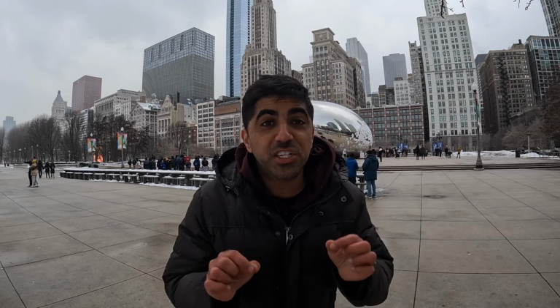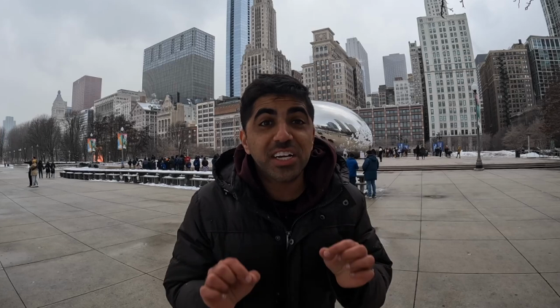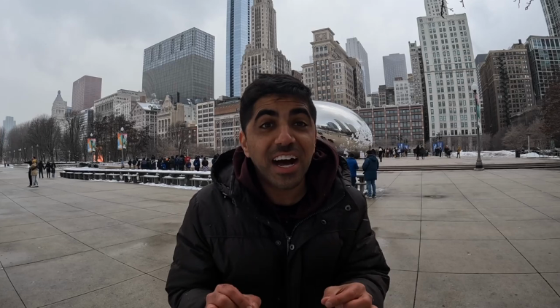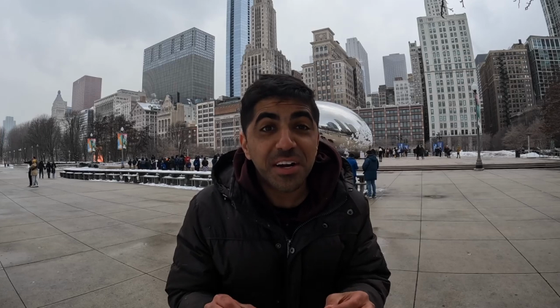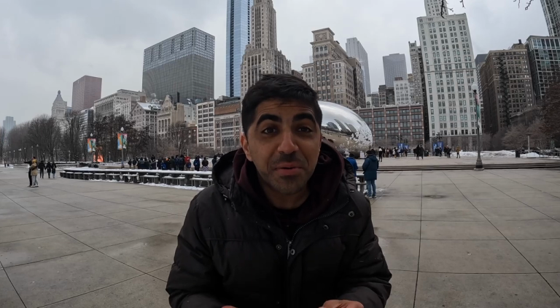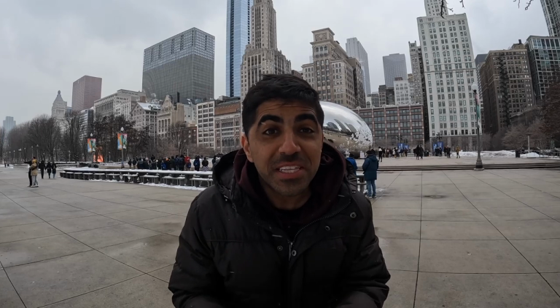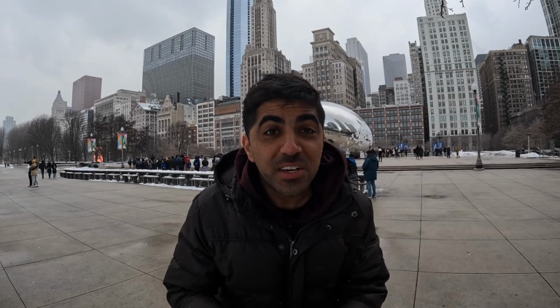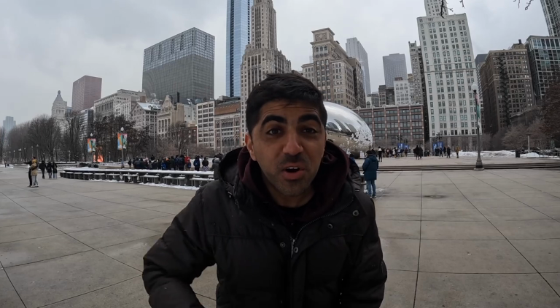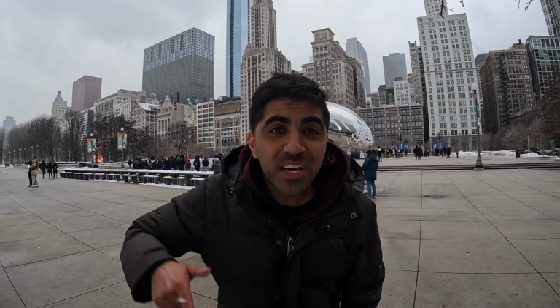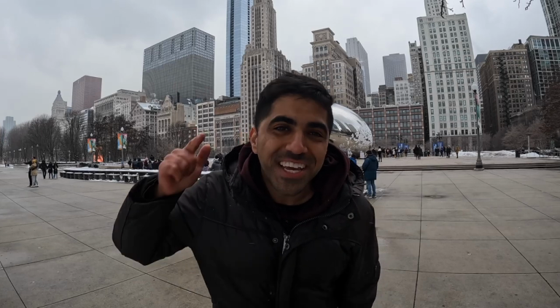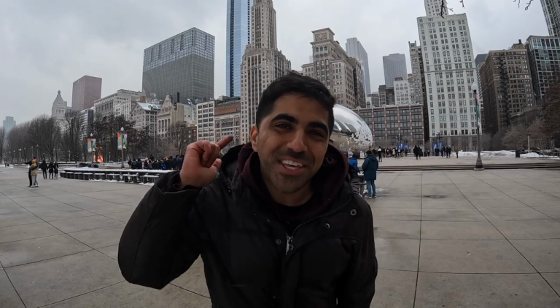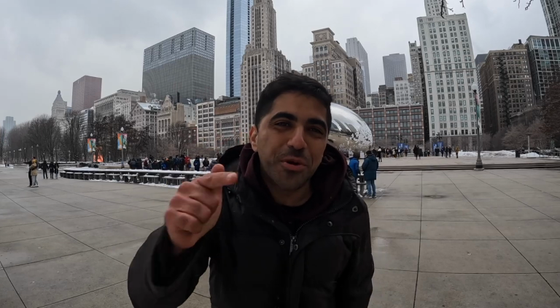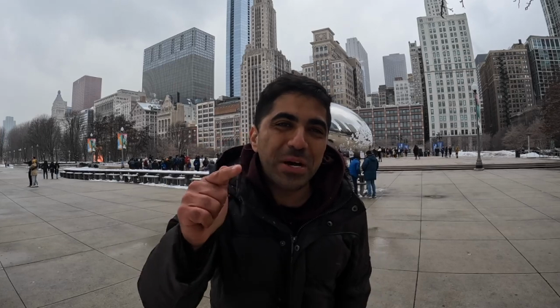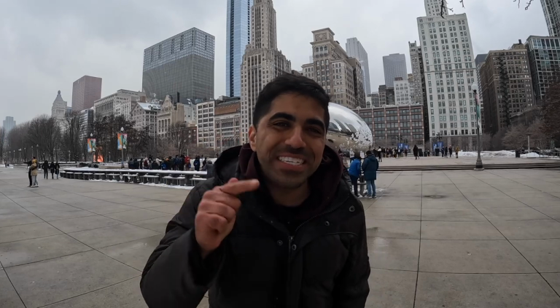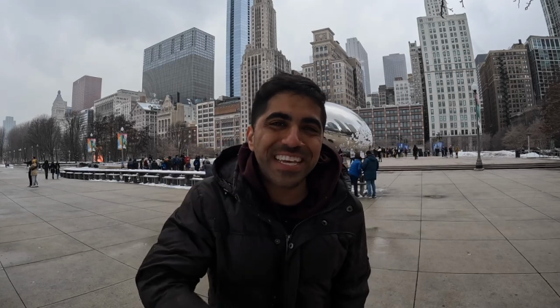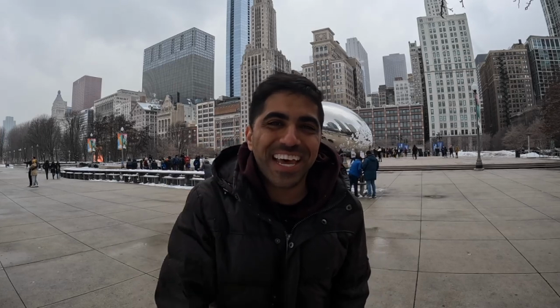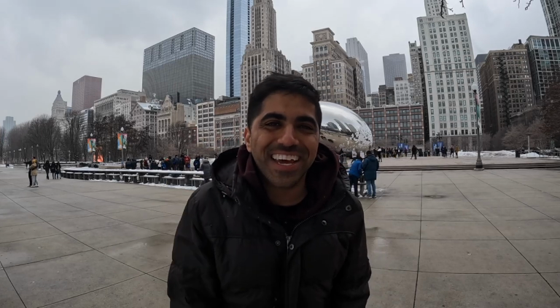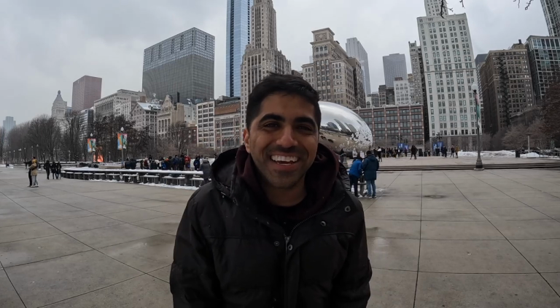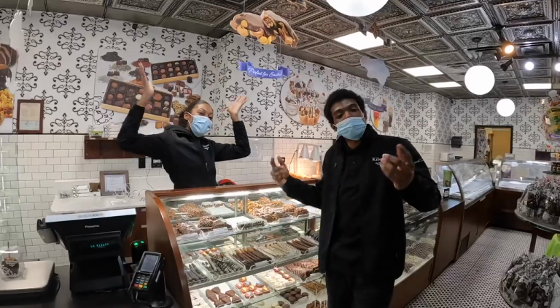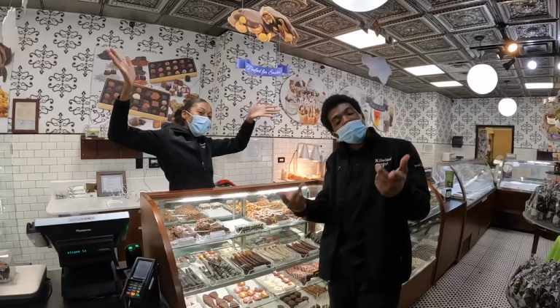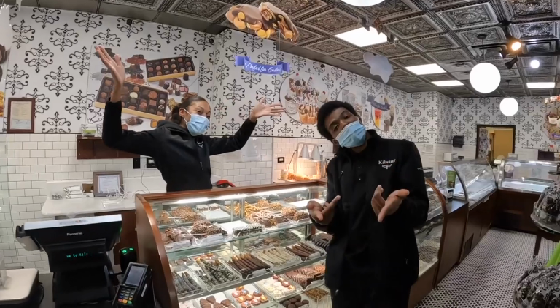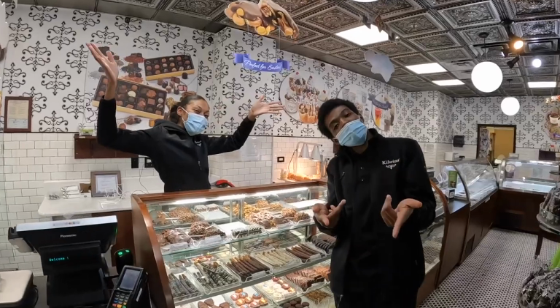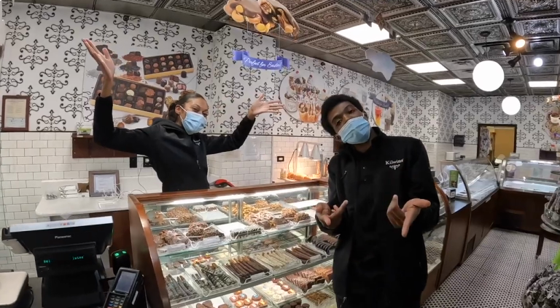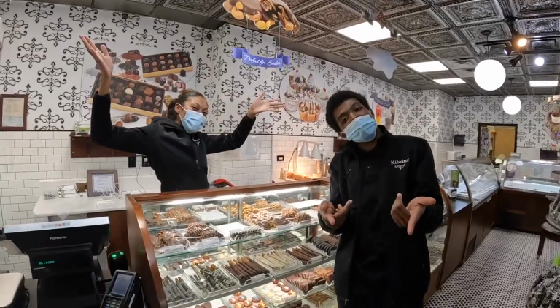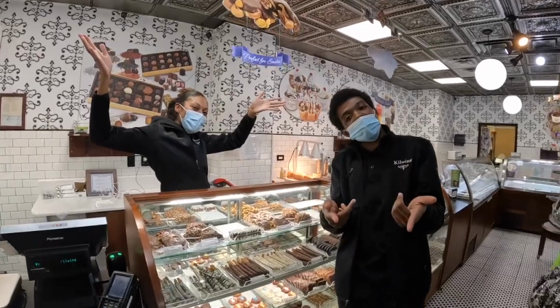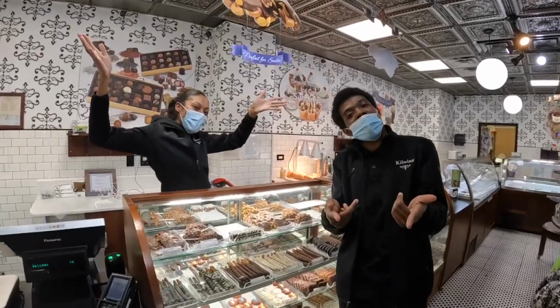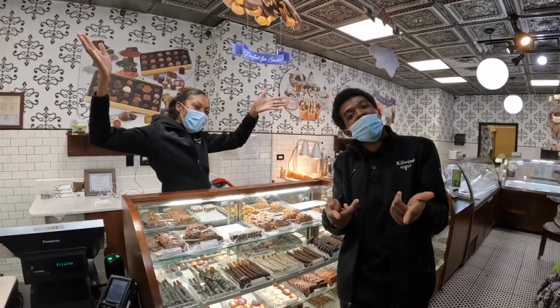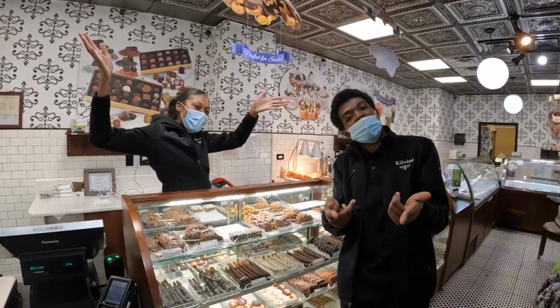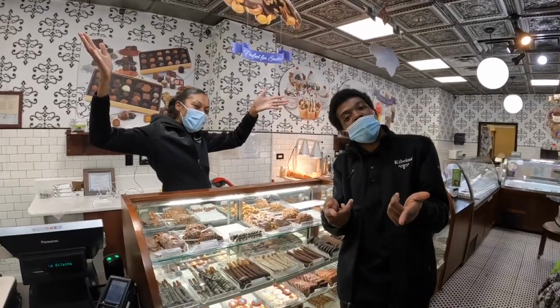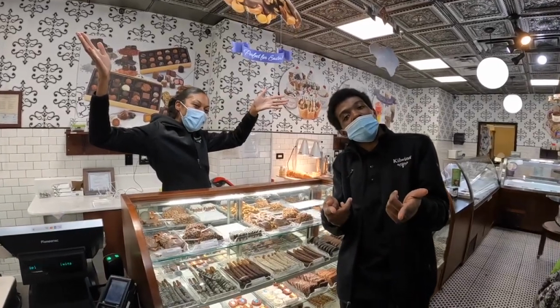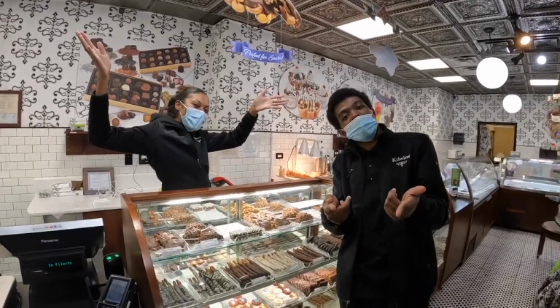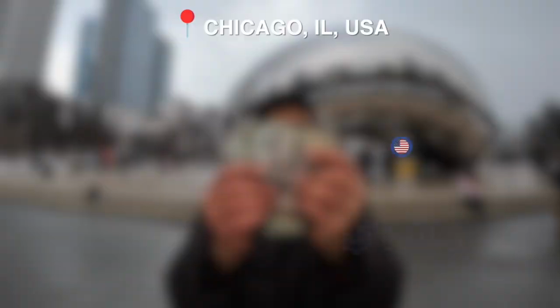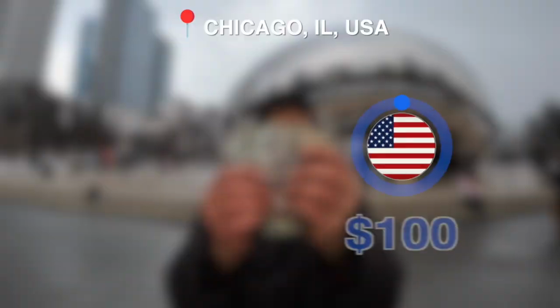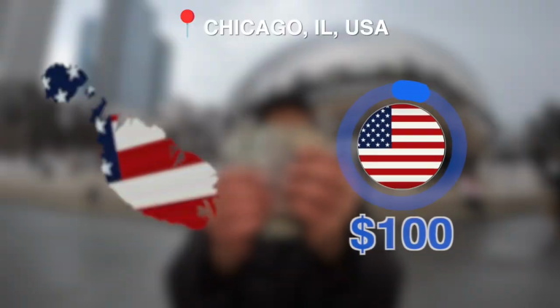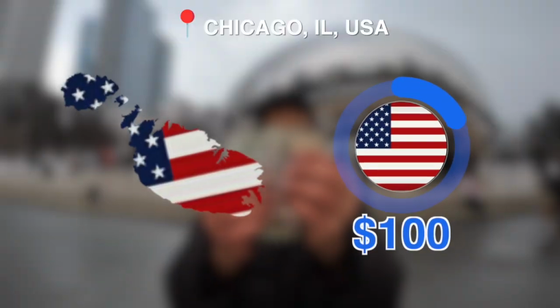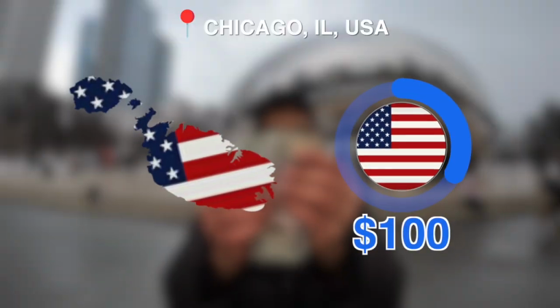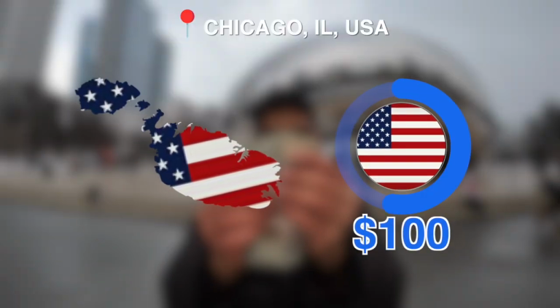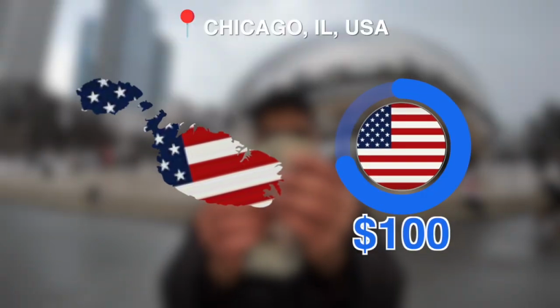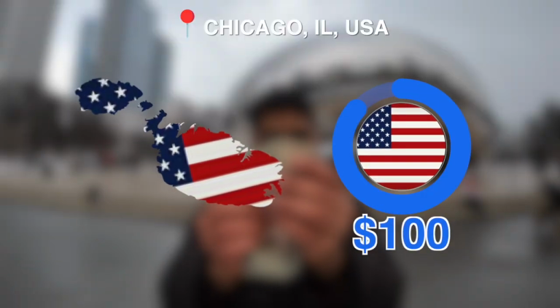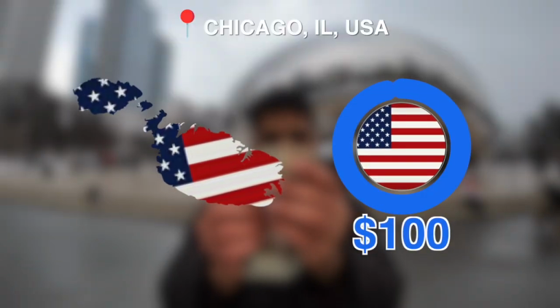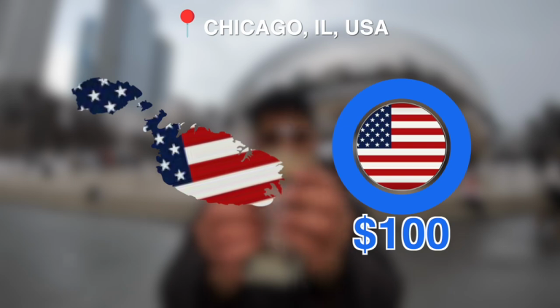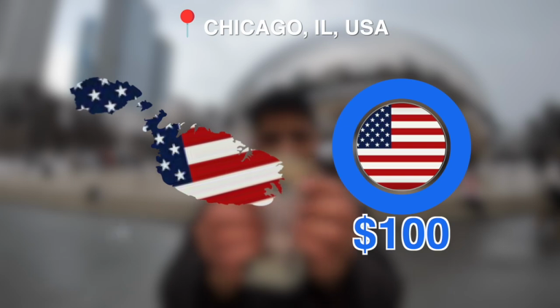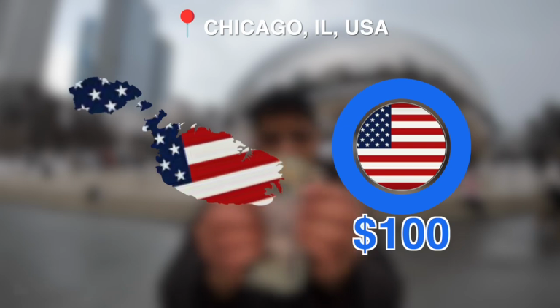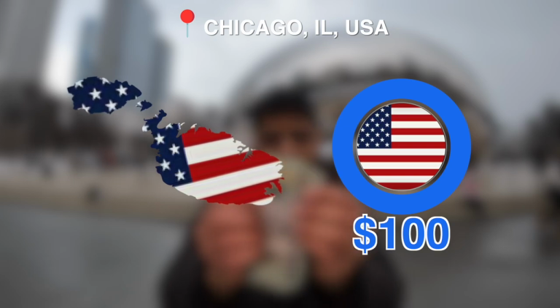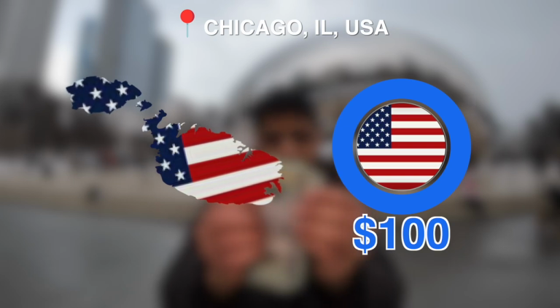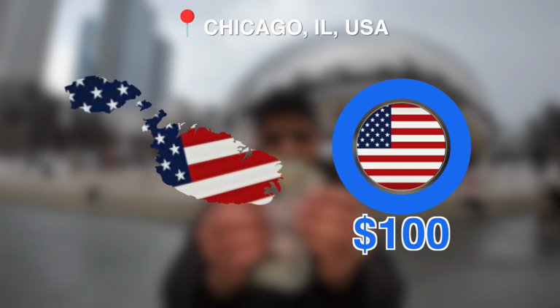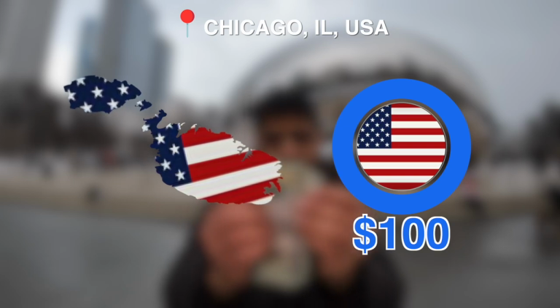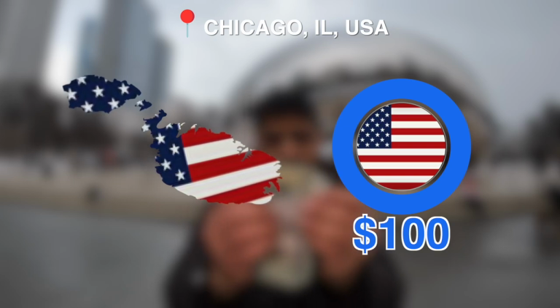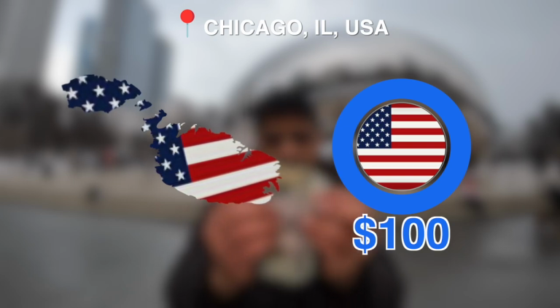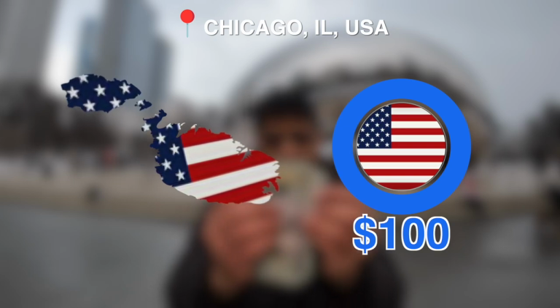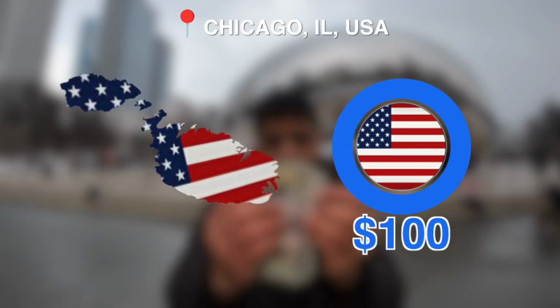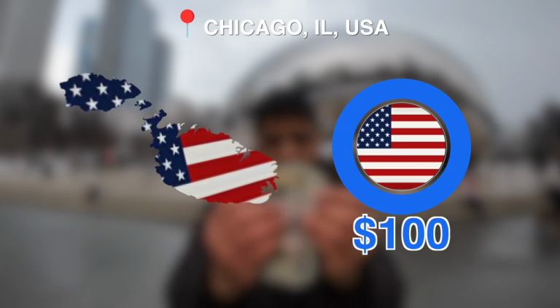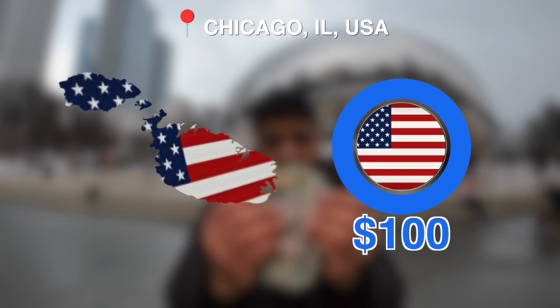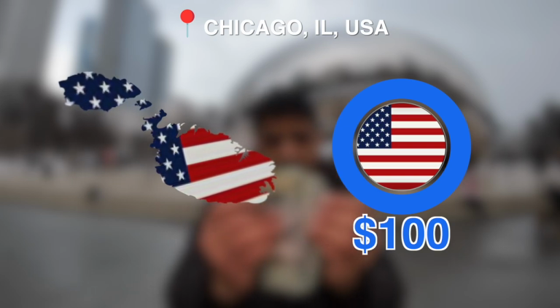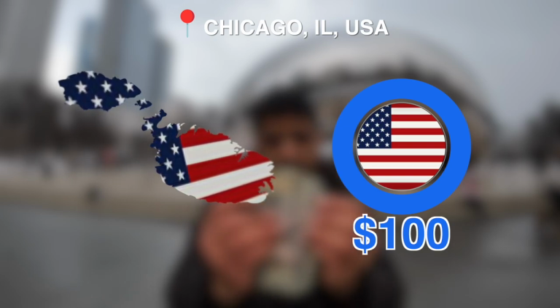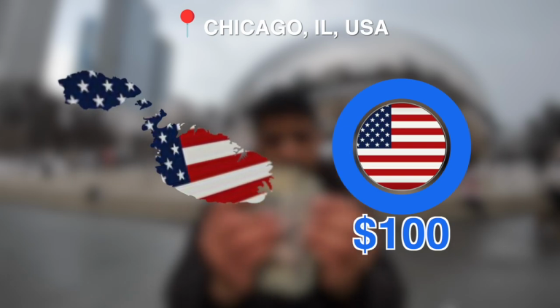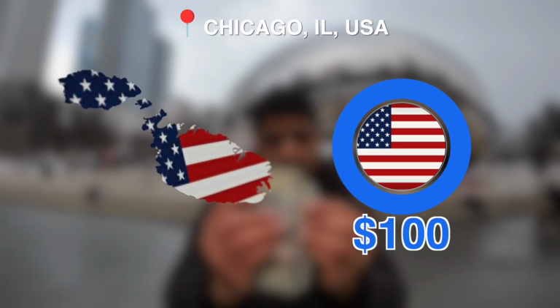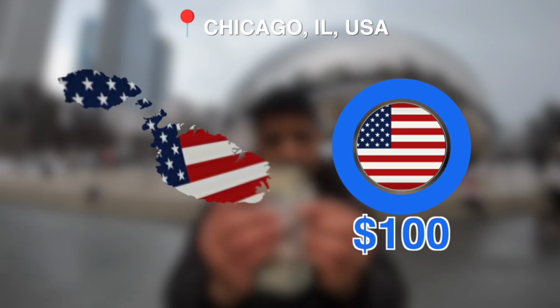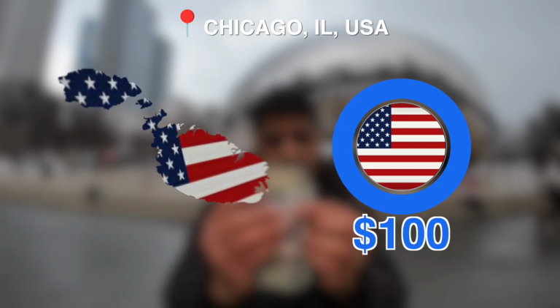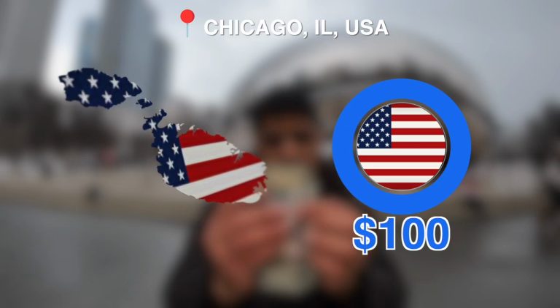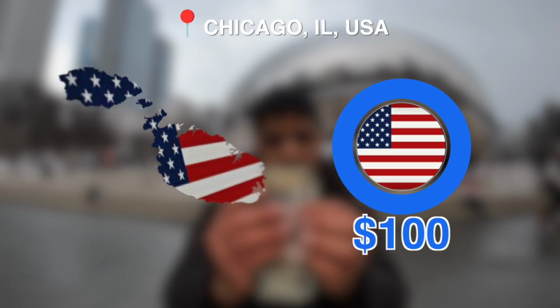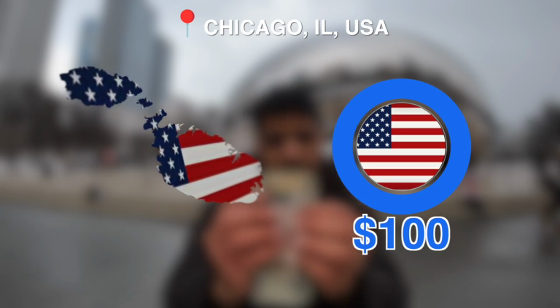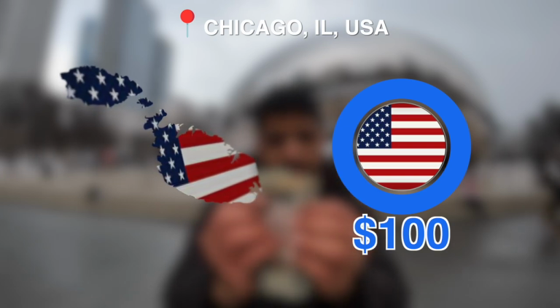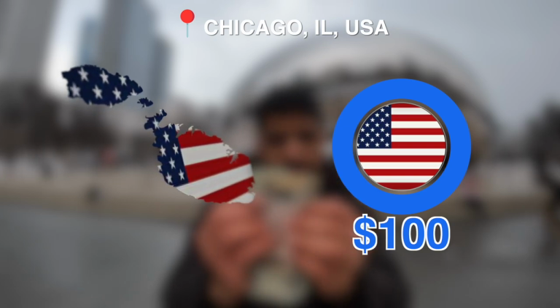Chicago, Illinois, USA. Welcome to Chicago! Today I'm giving myself a budget of $100 to see just what I can get.